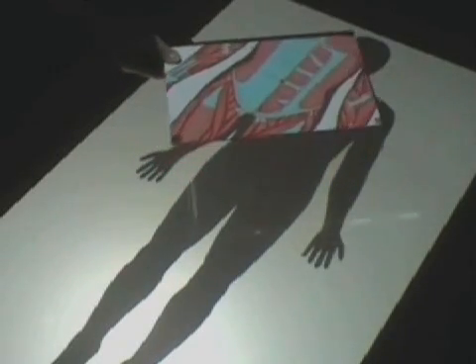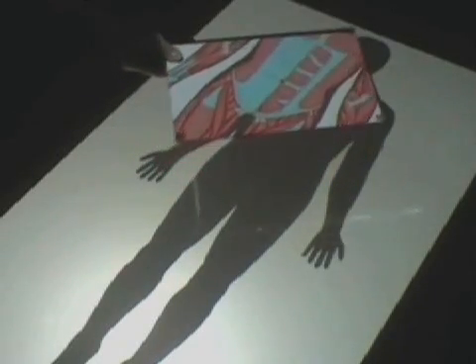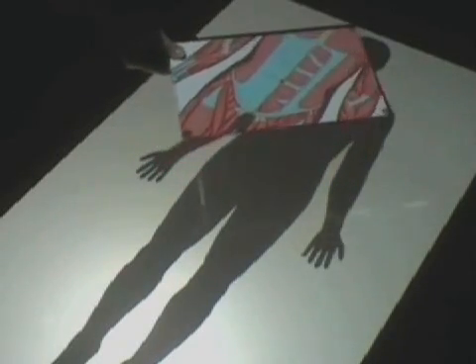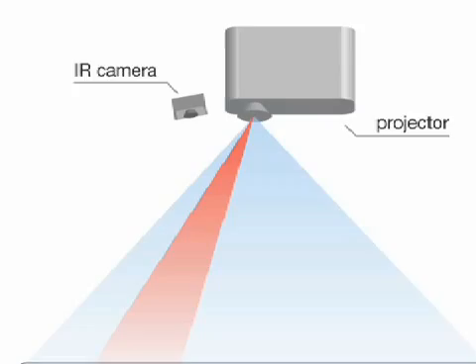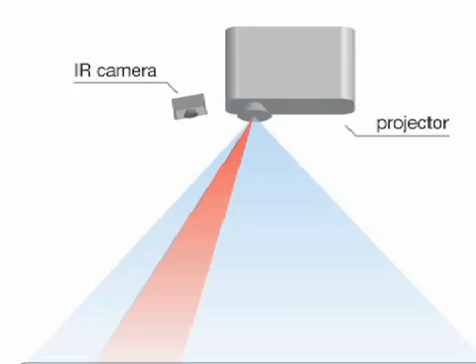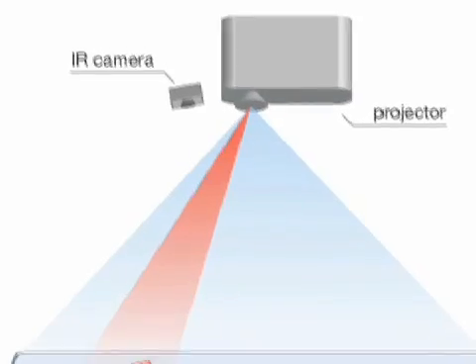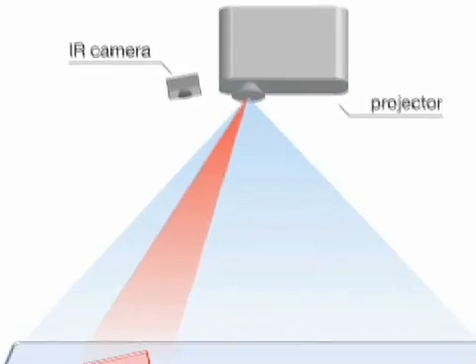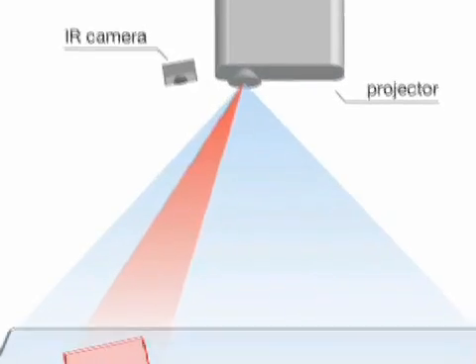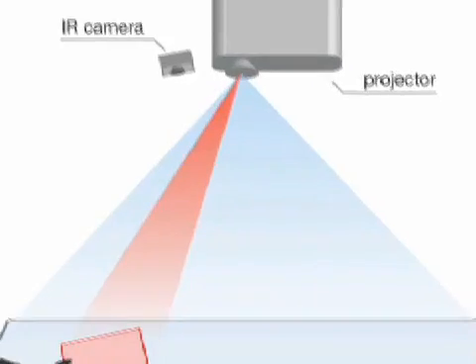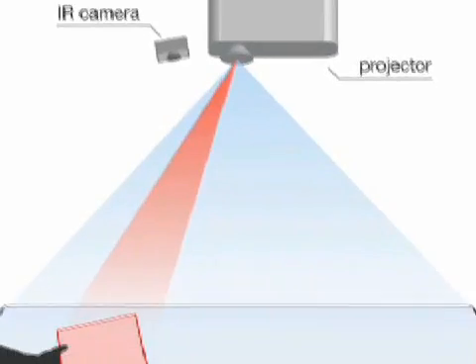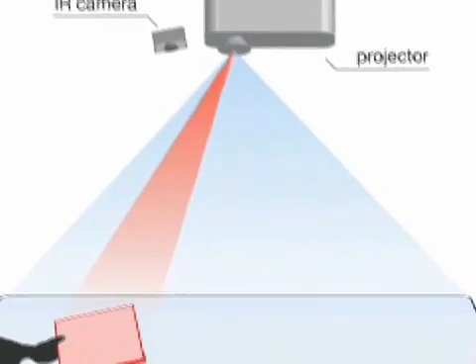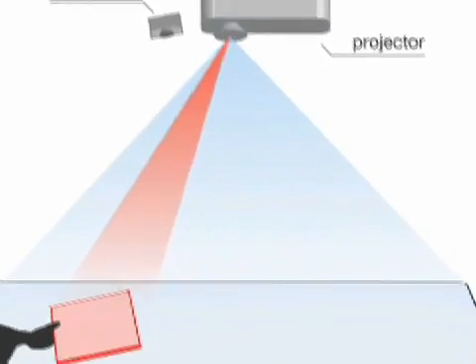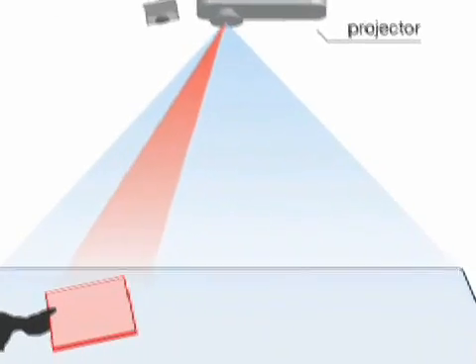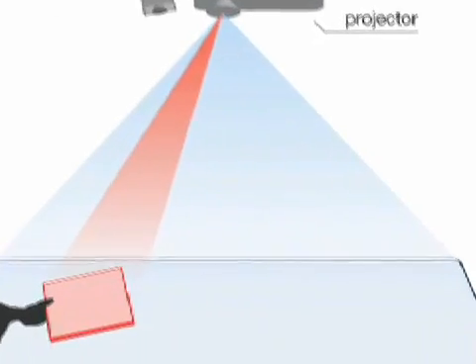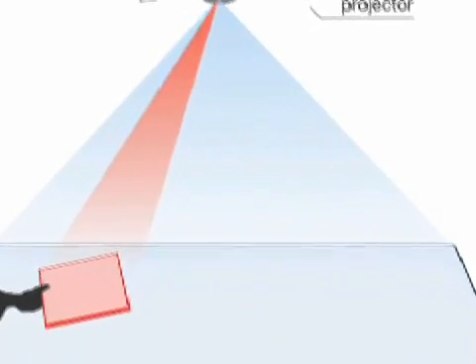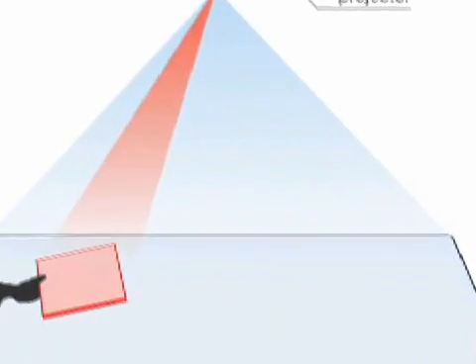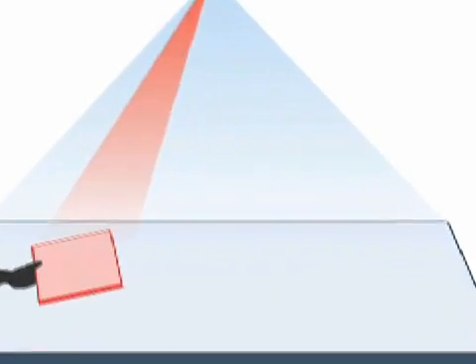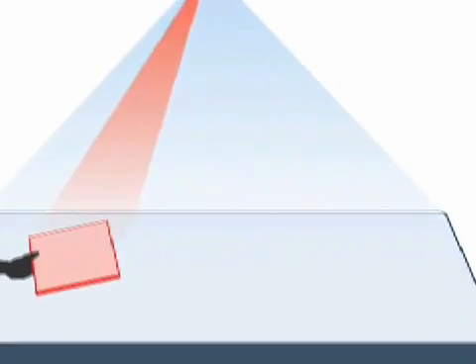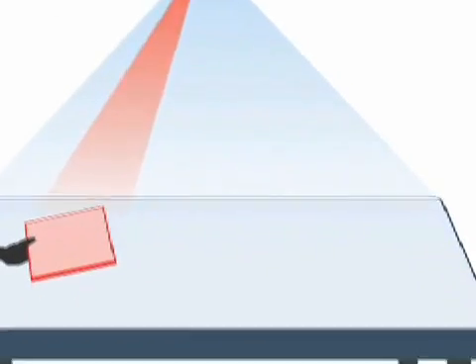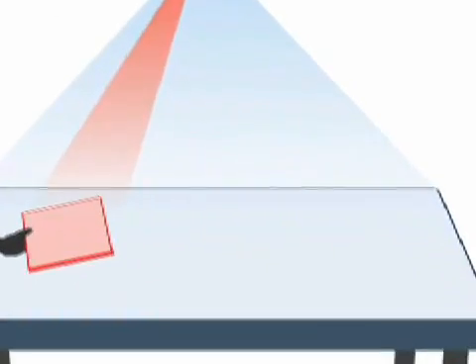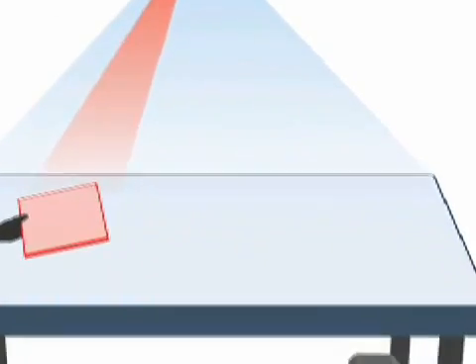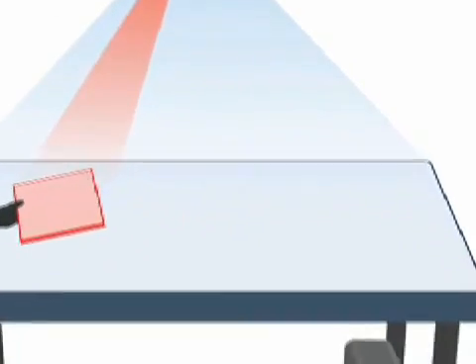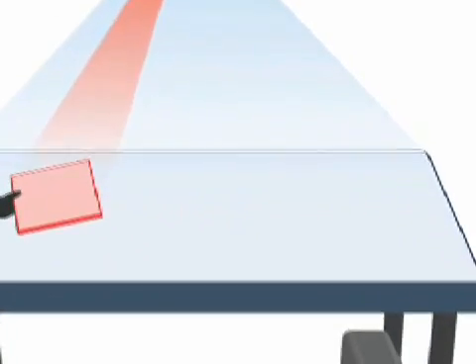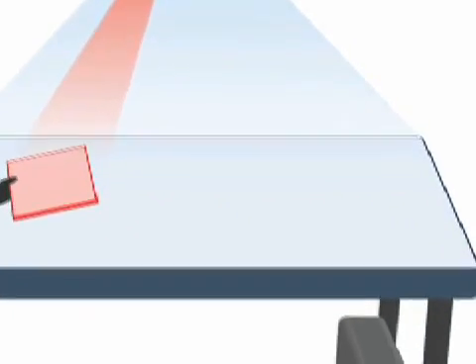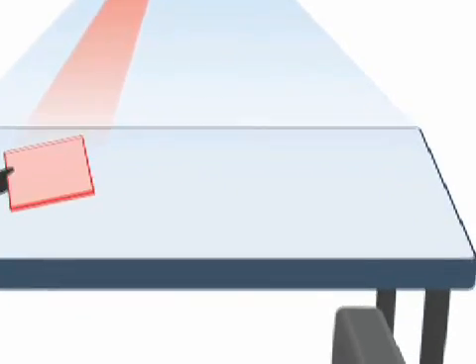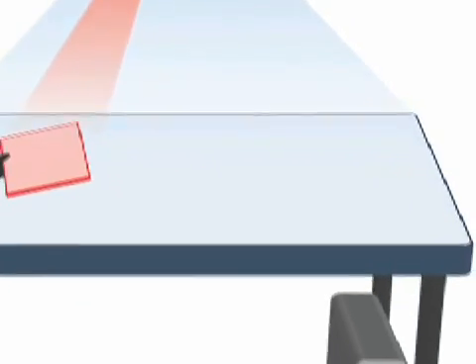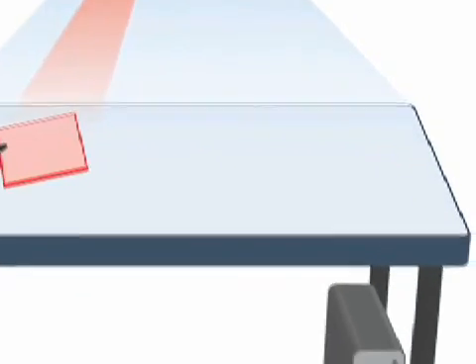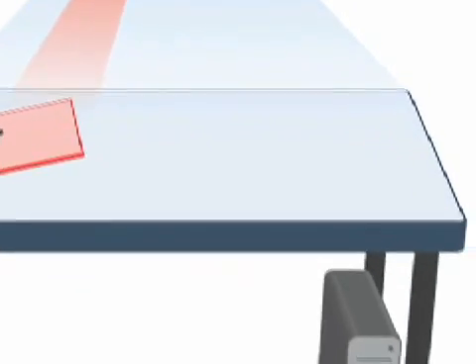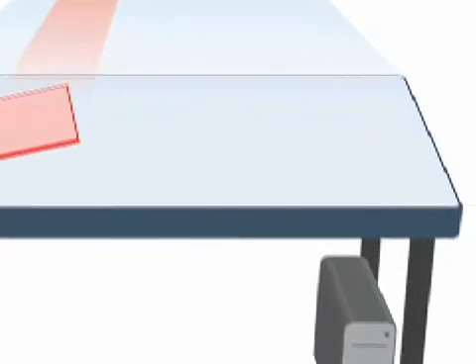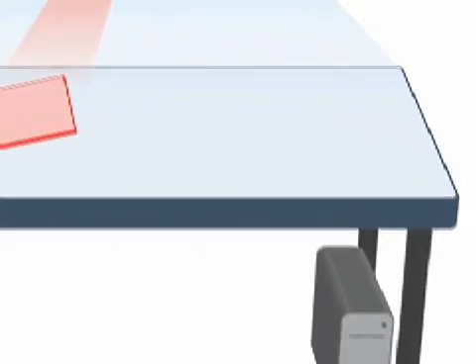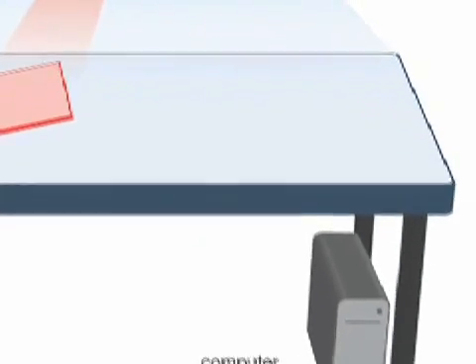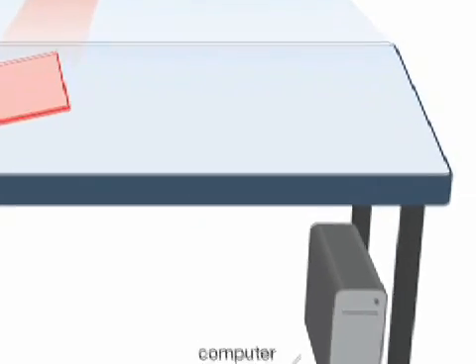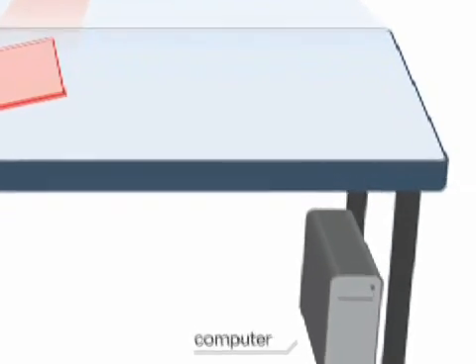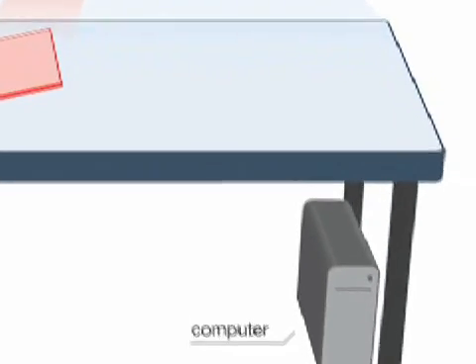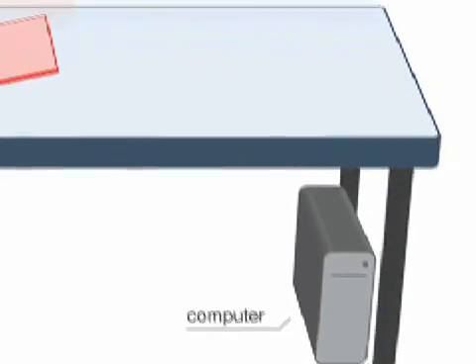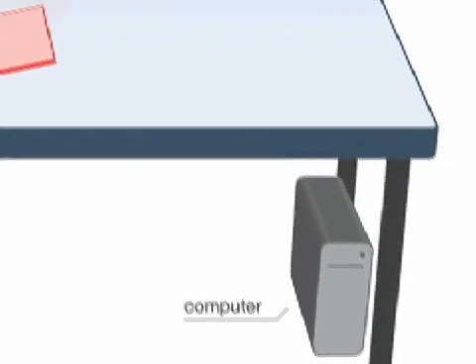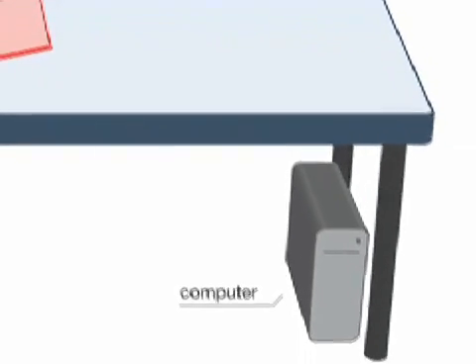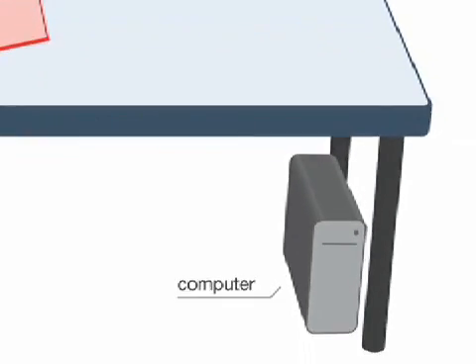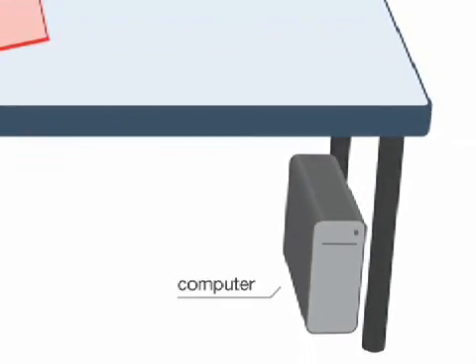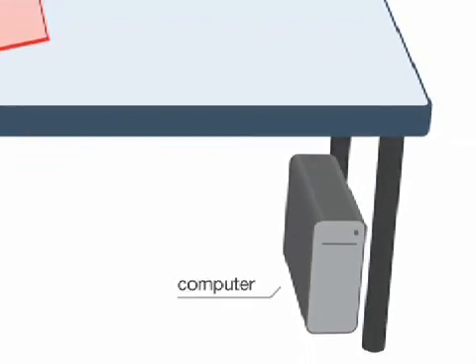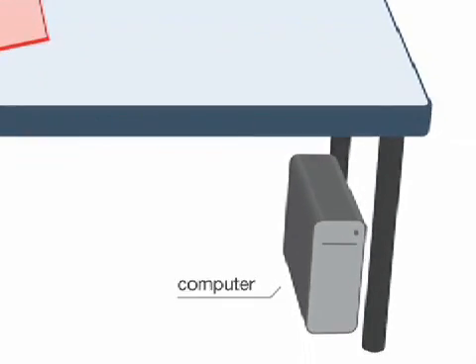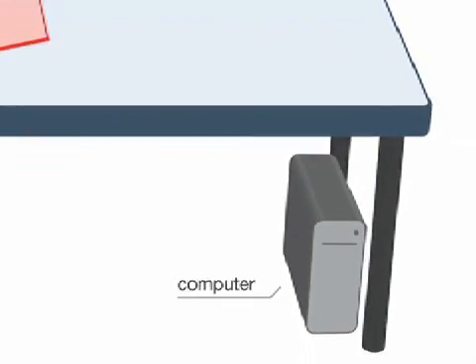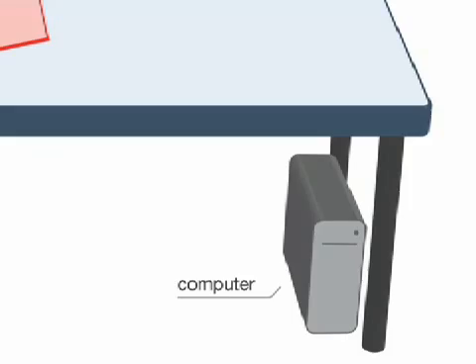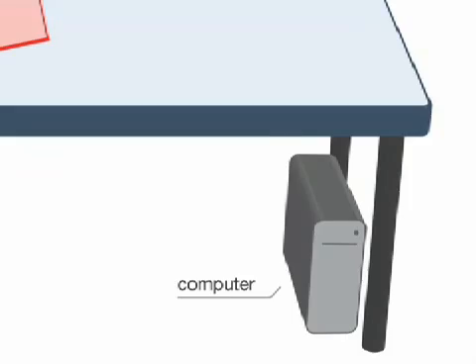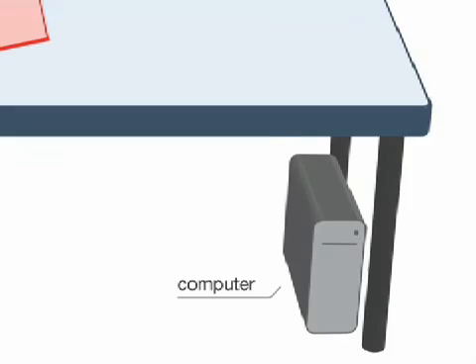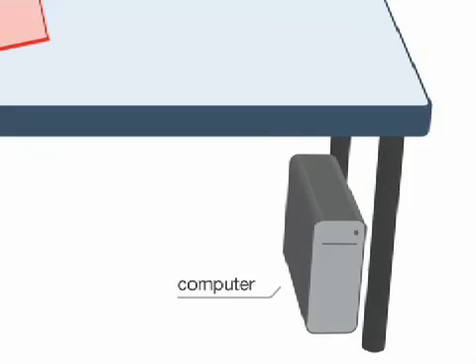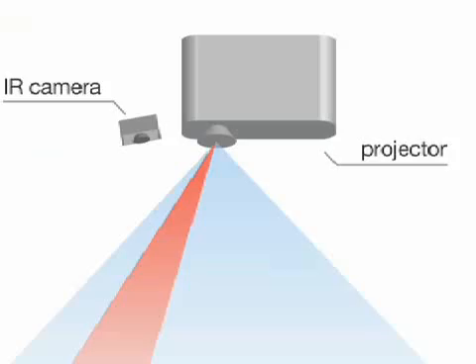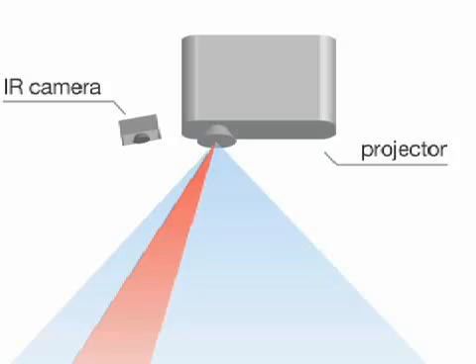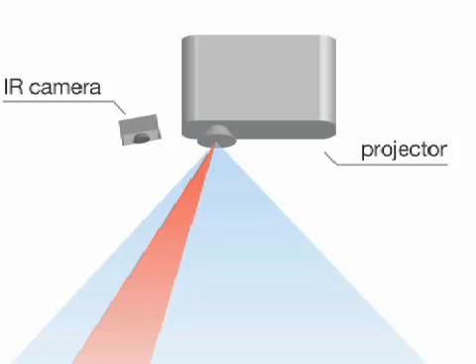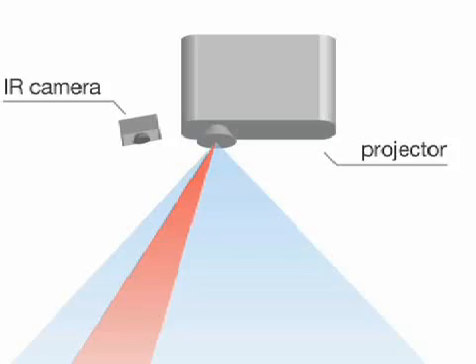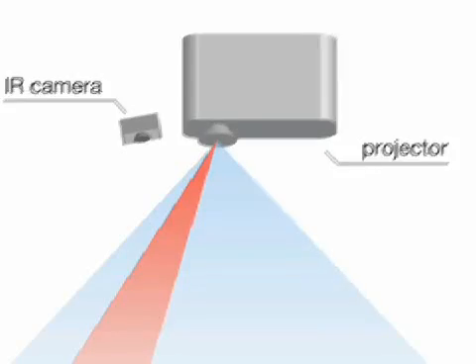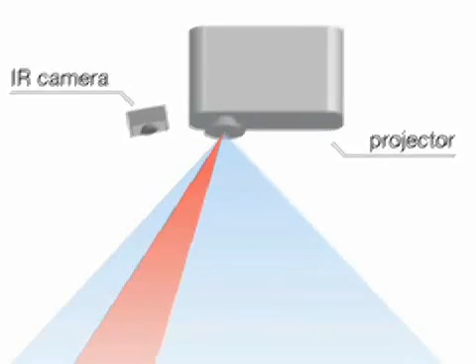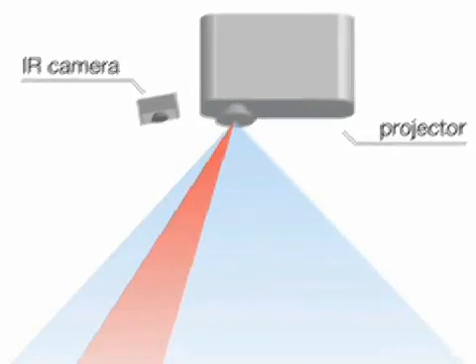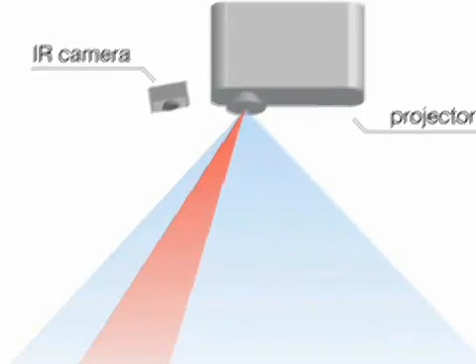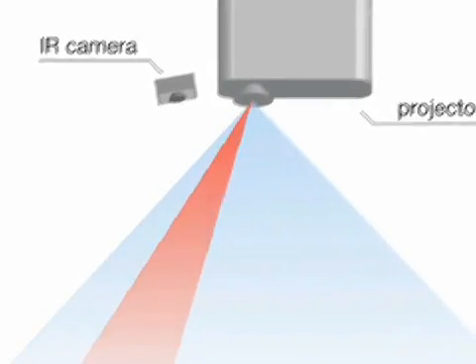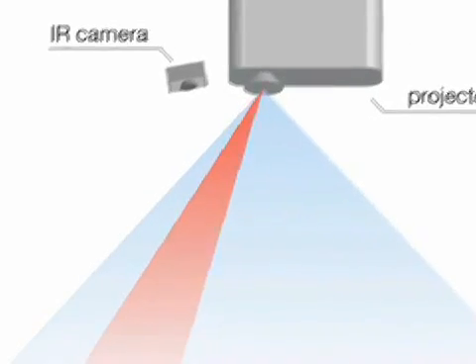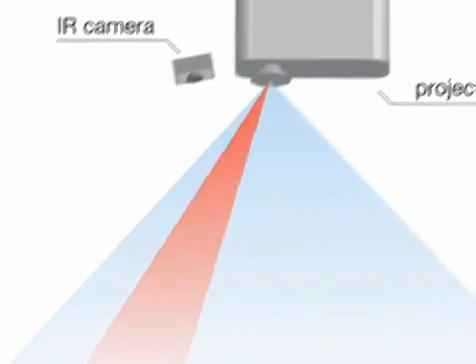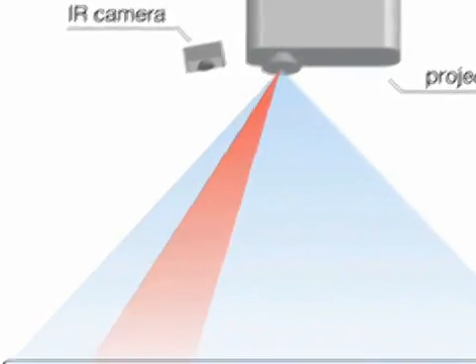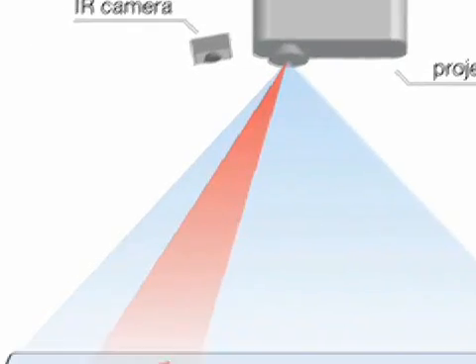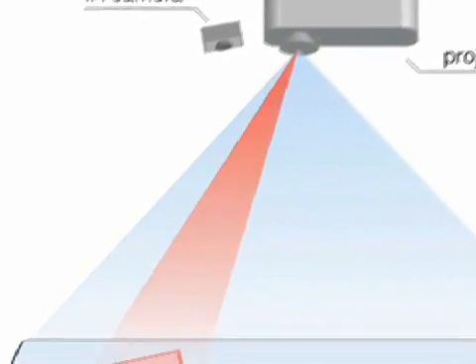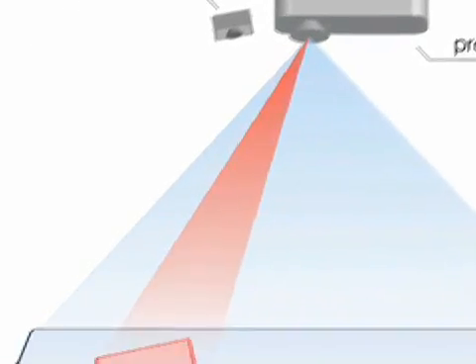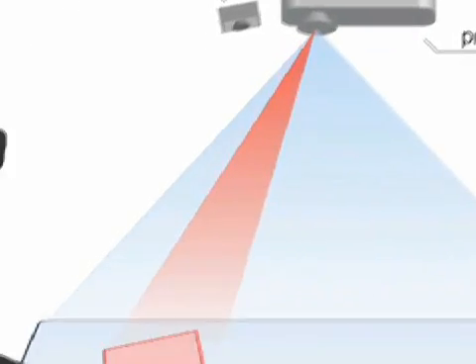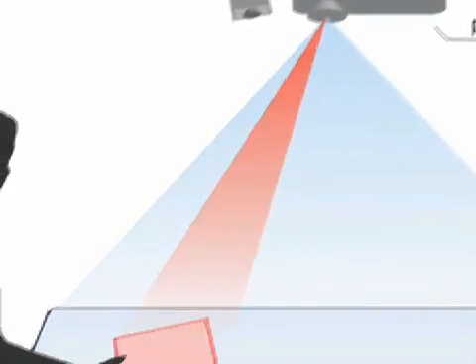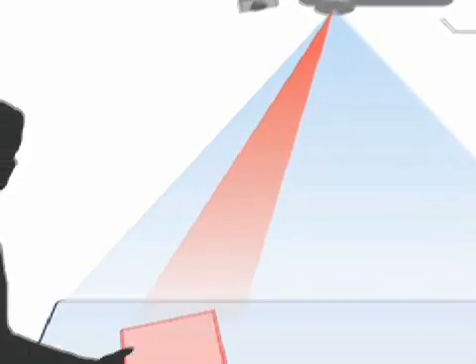This tracking information is then fed to a computer, which then tells the projector what image to display.